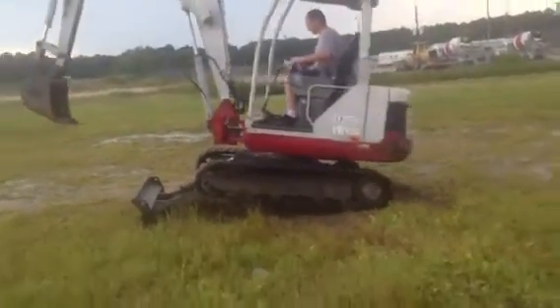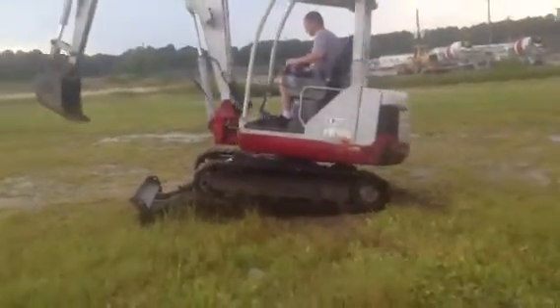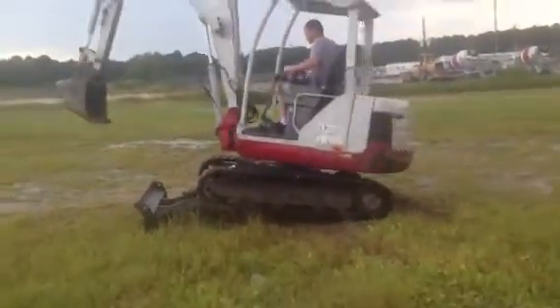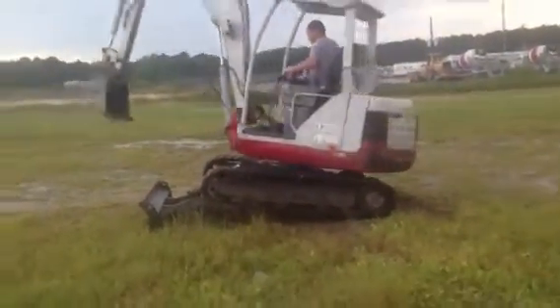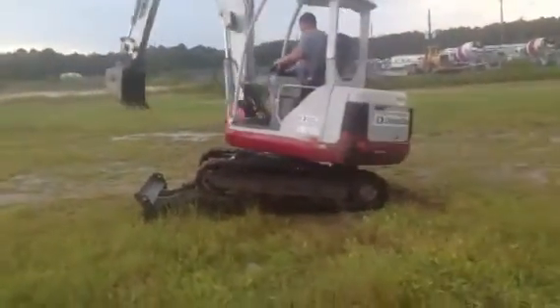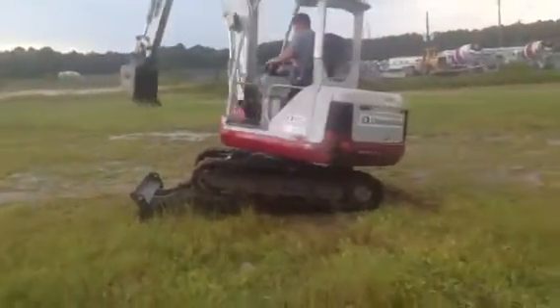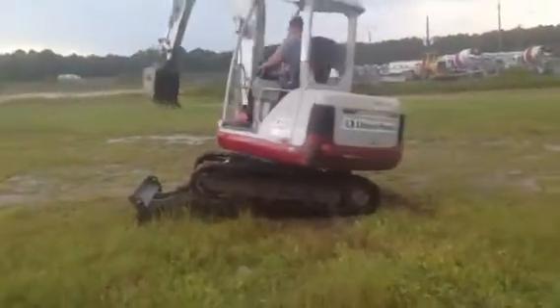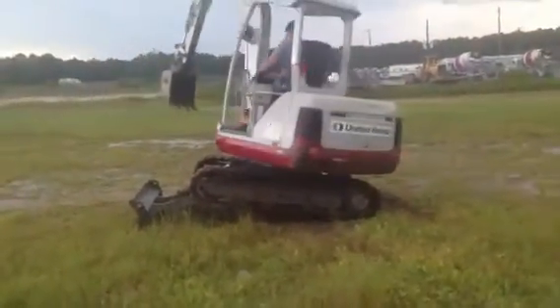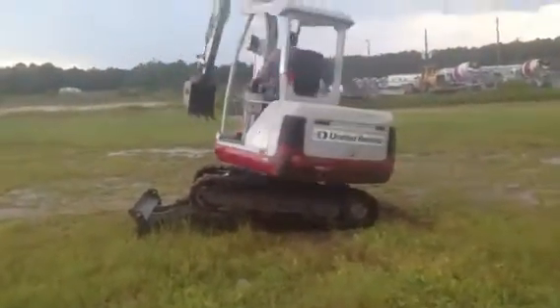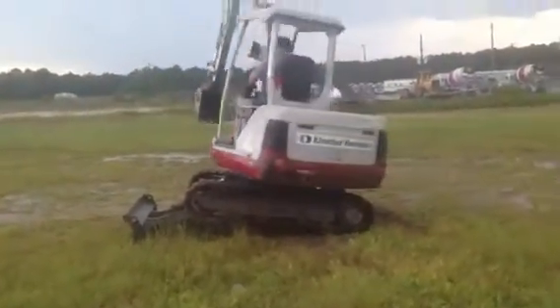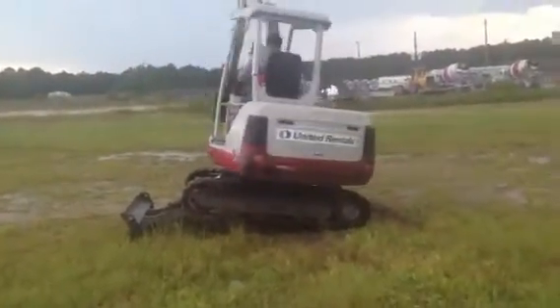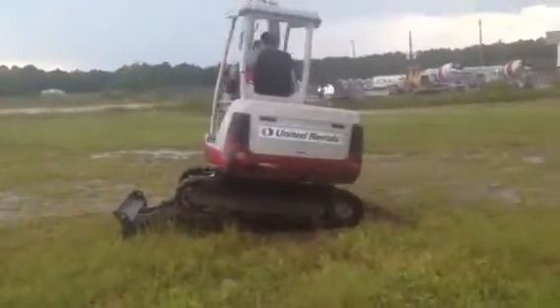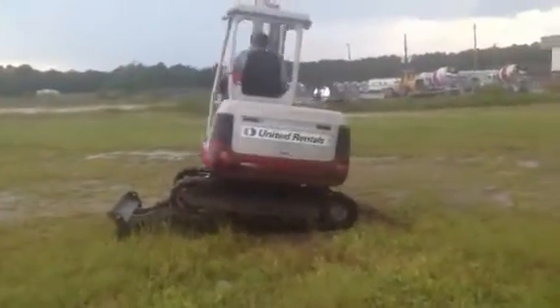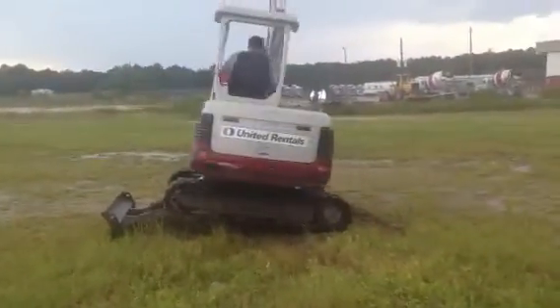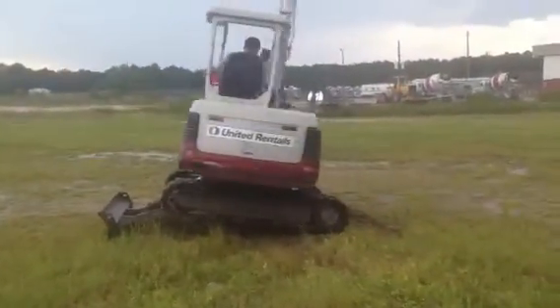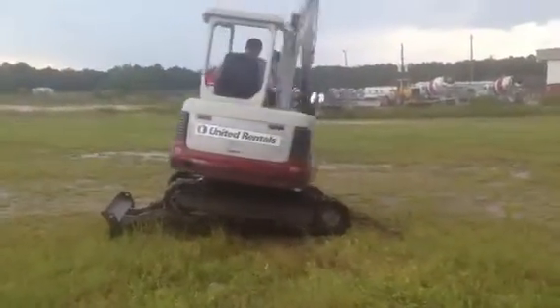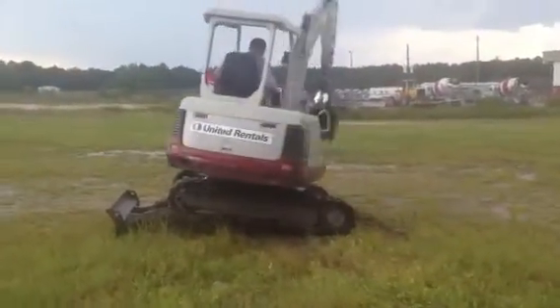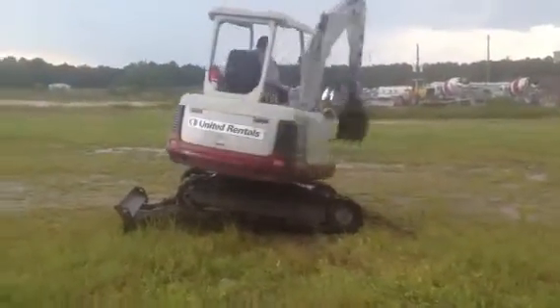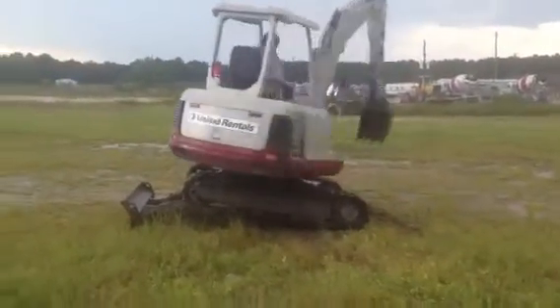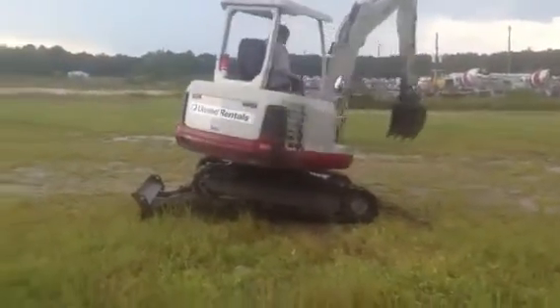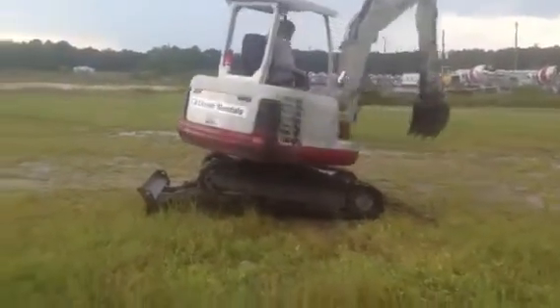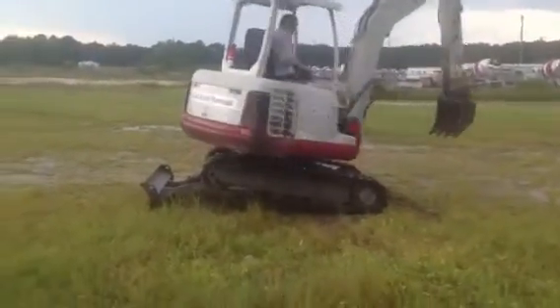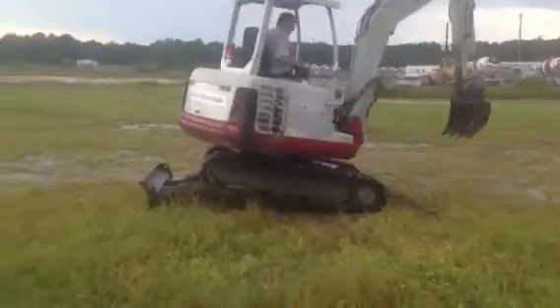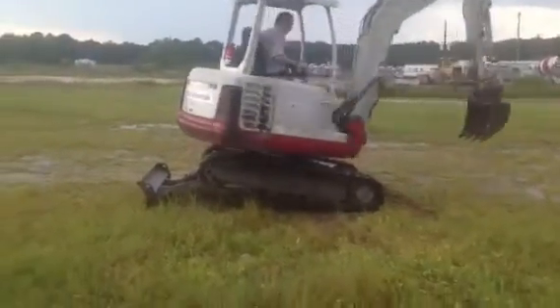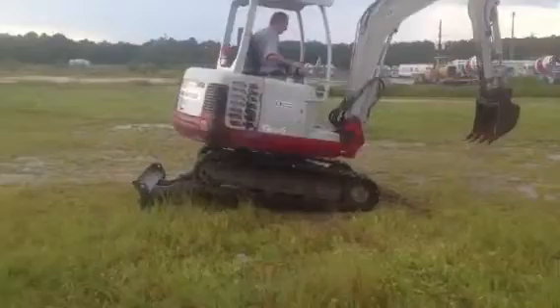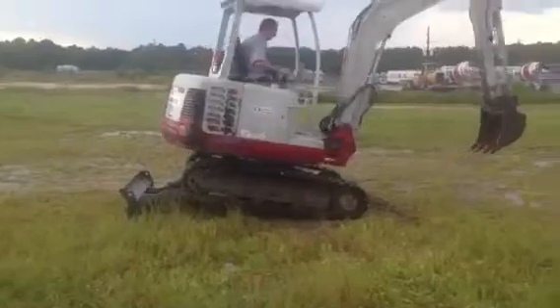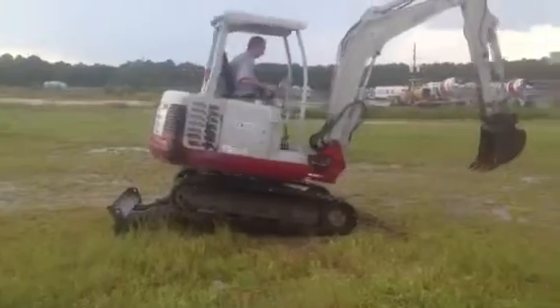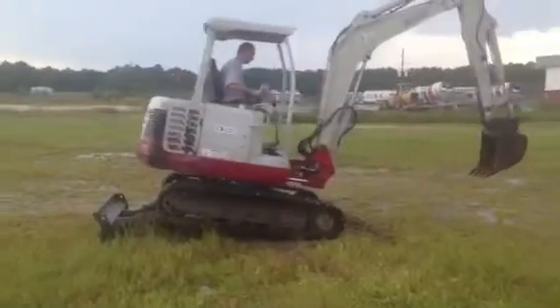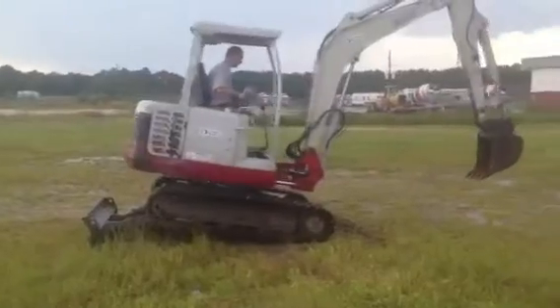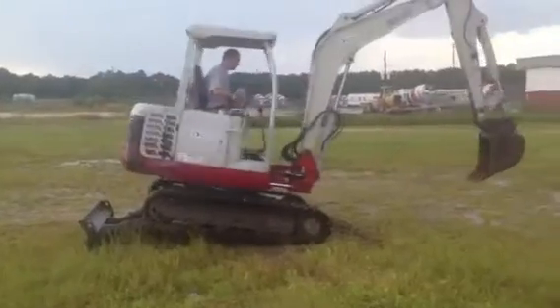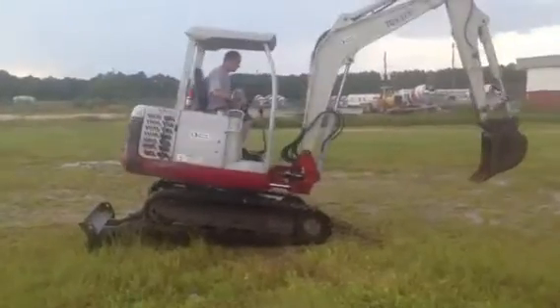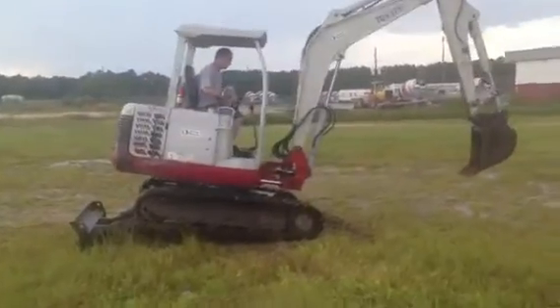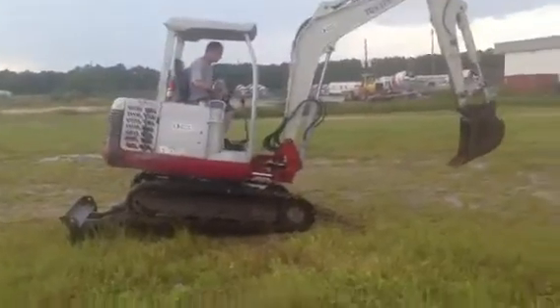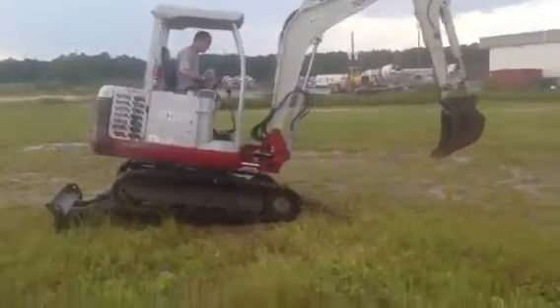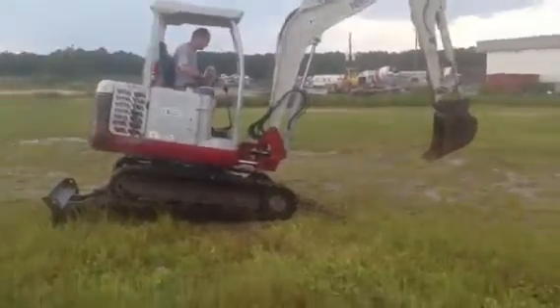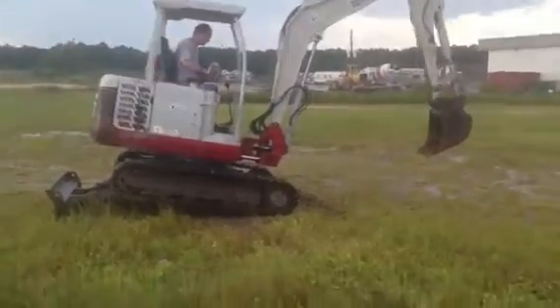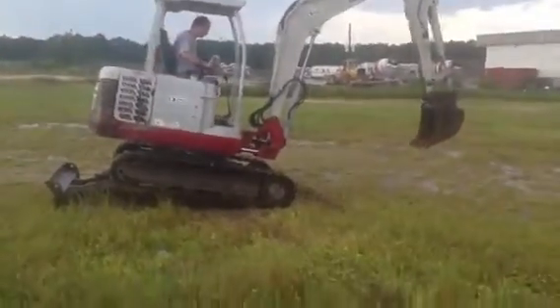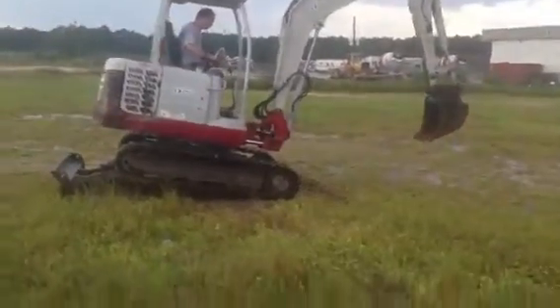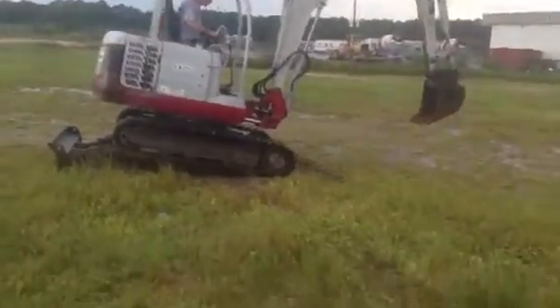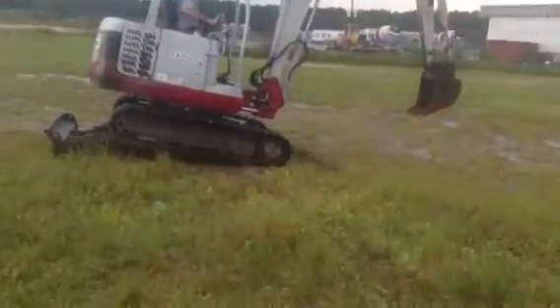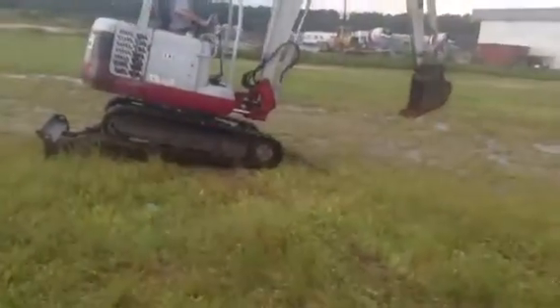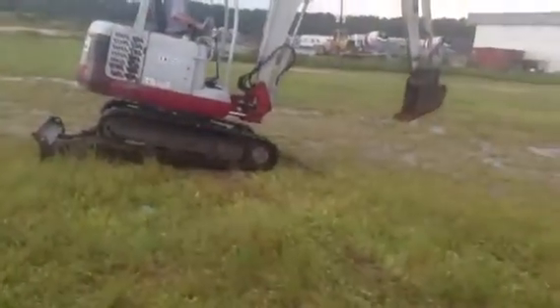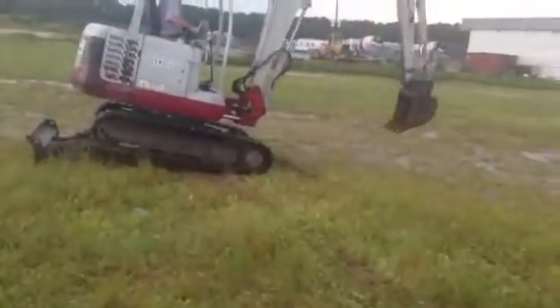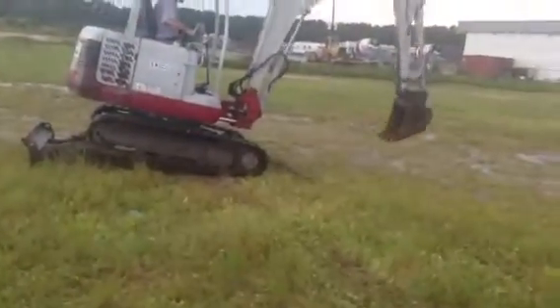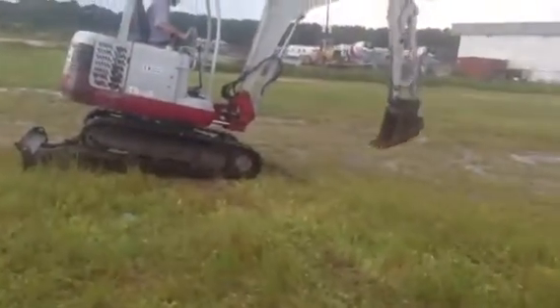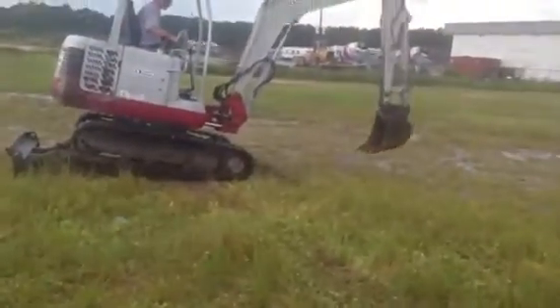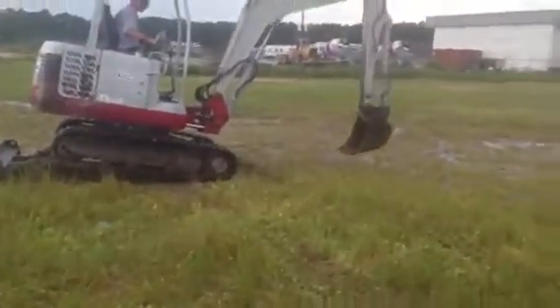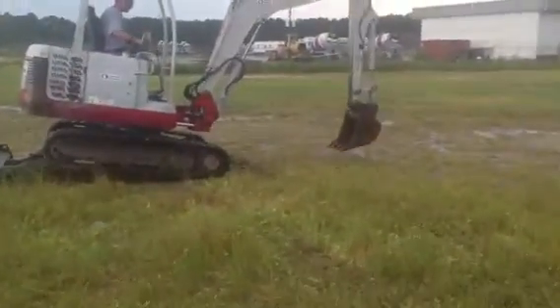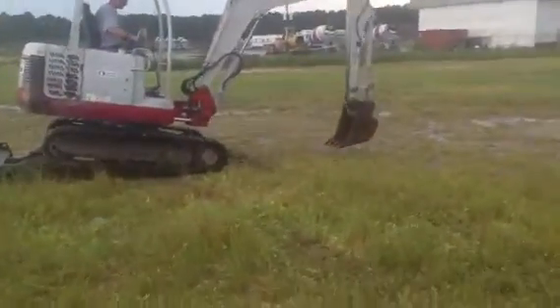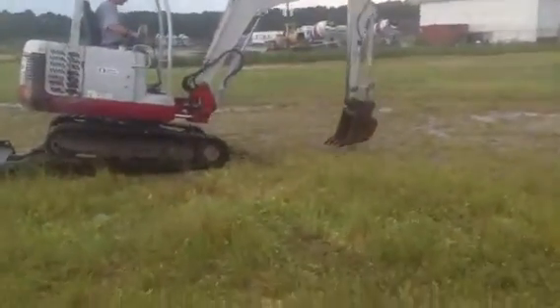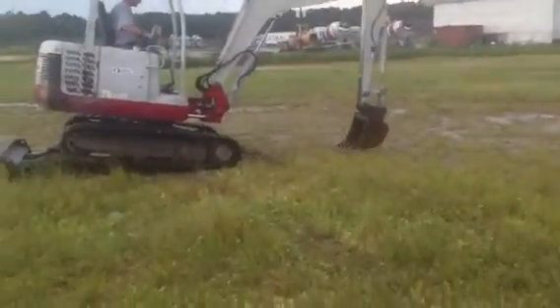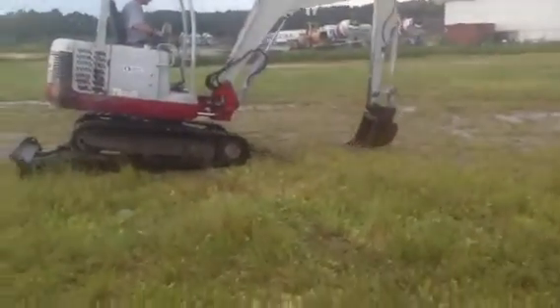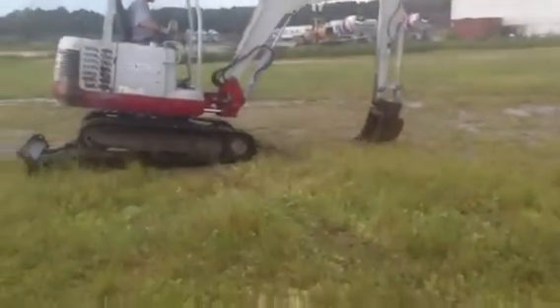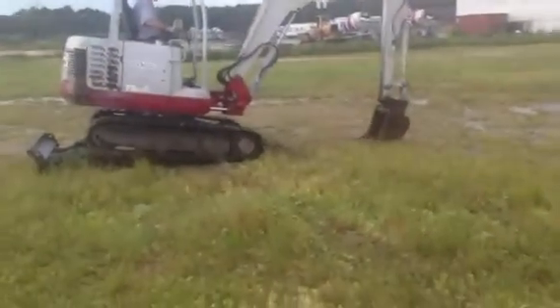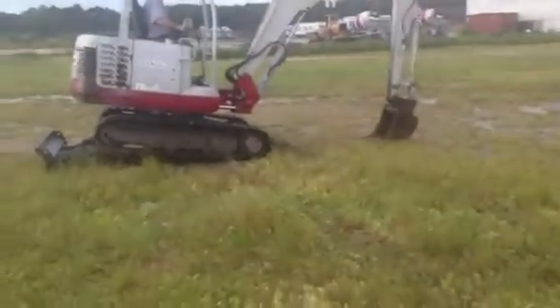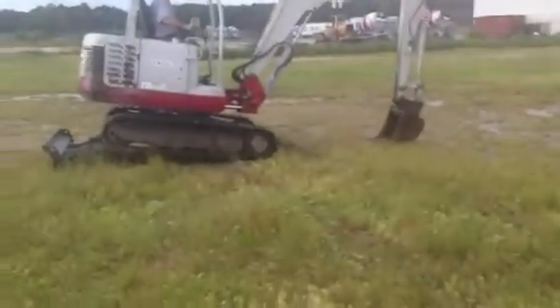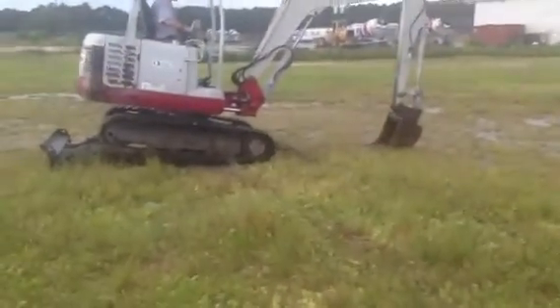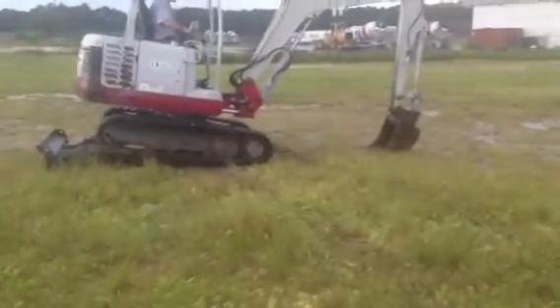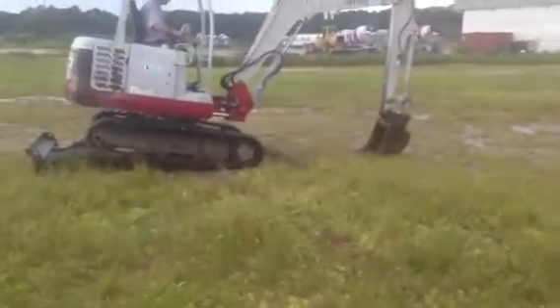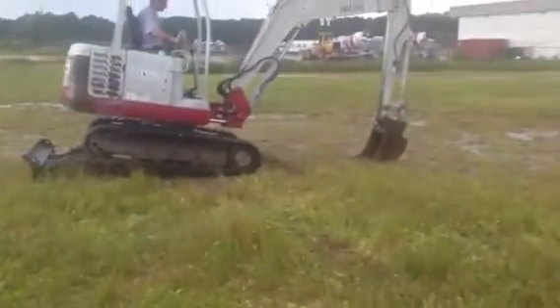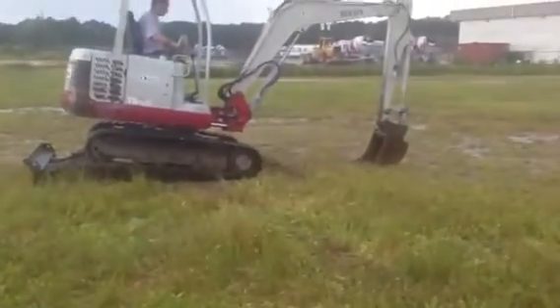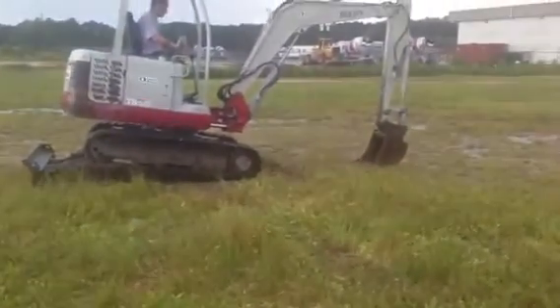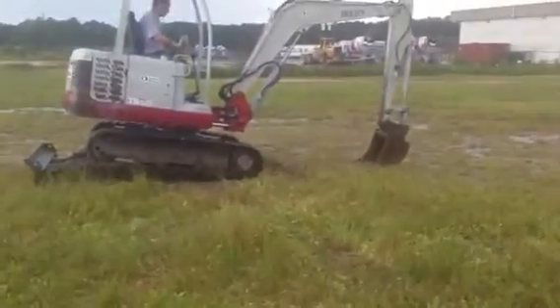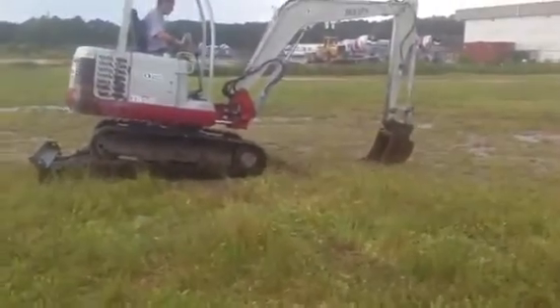This is the 135 — a little bigger than the 125.